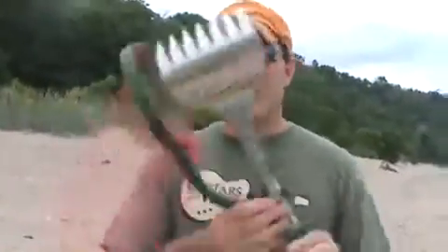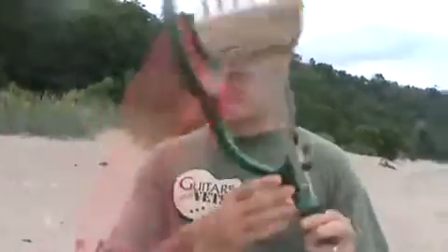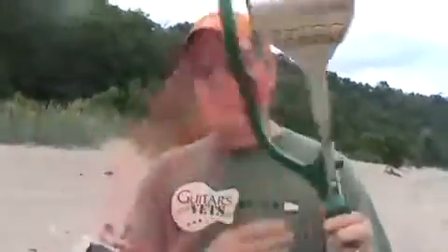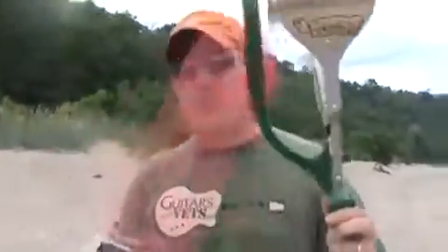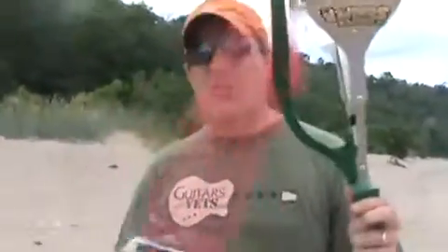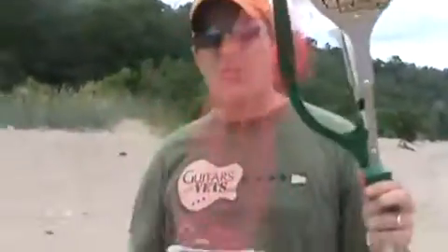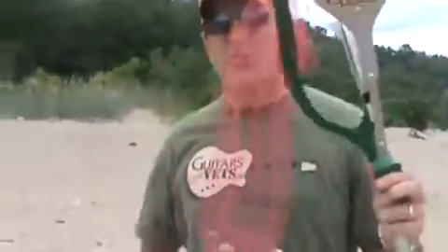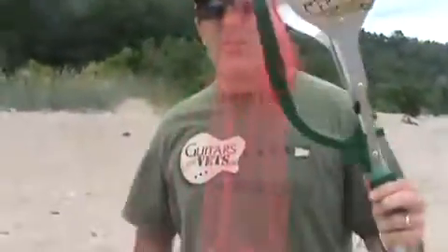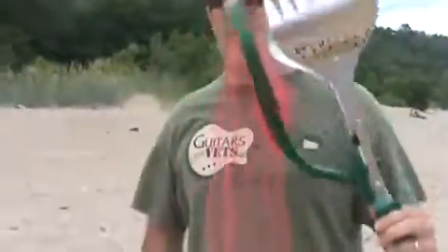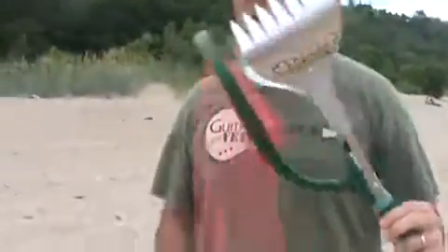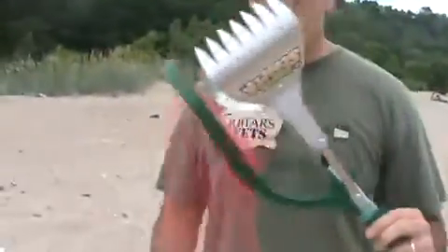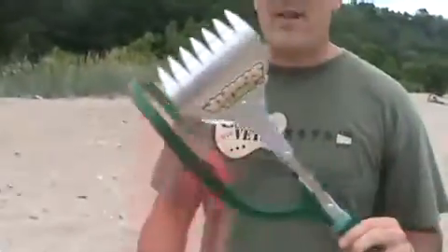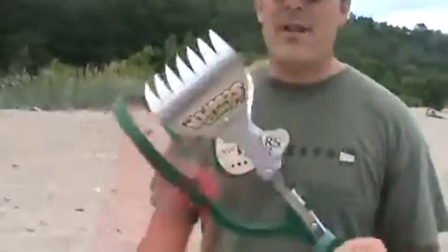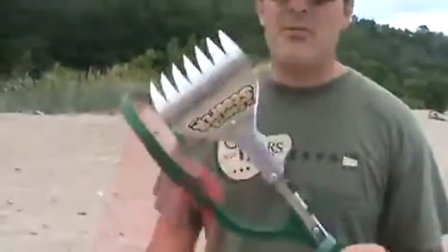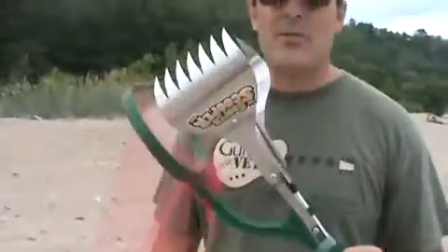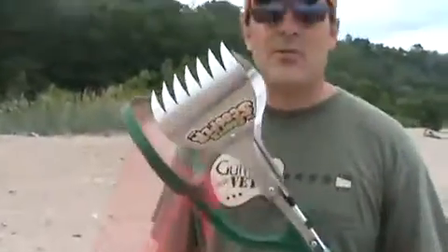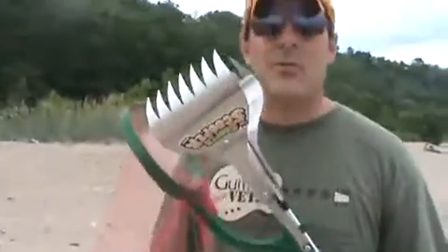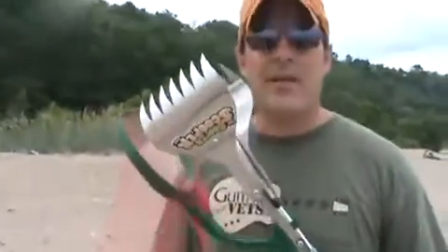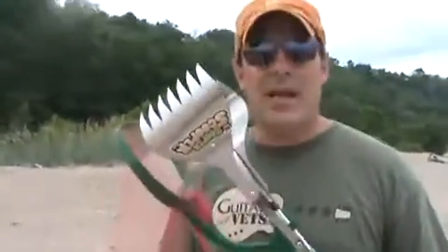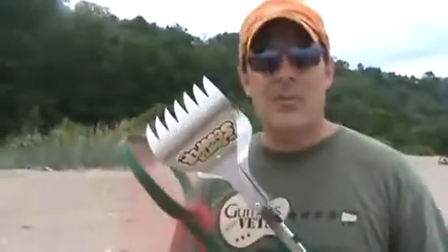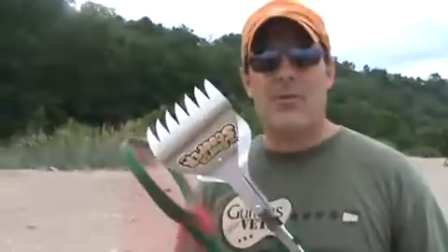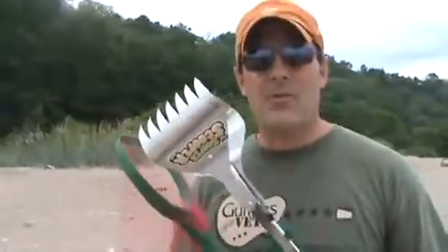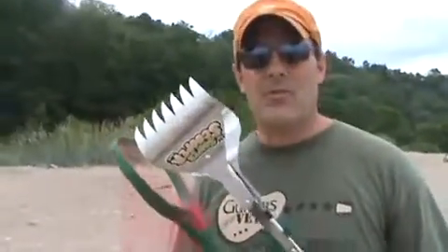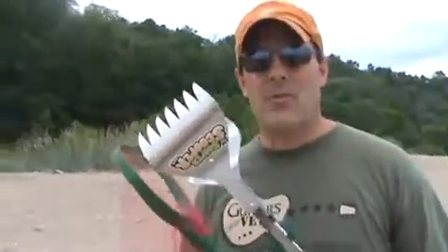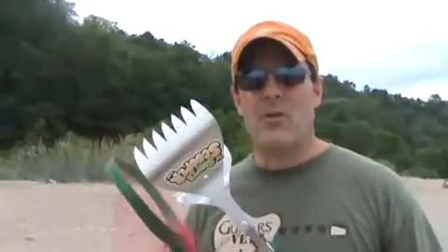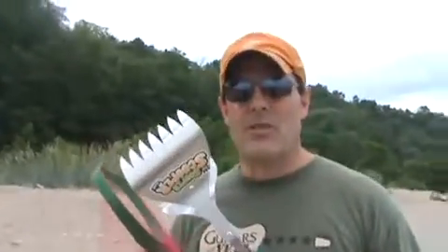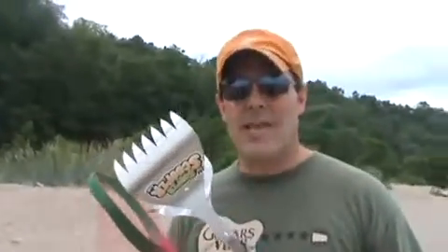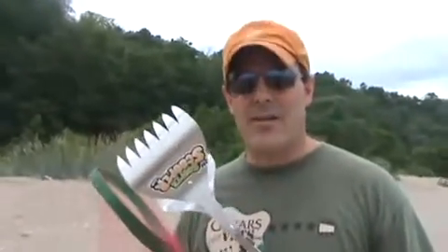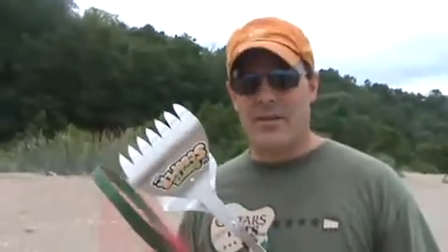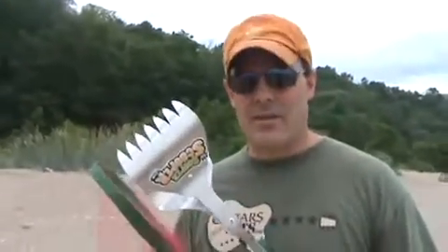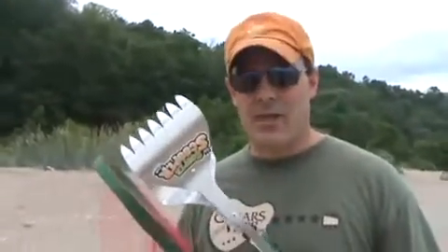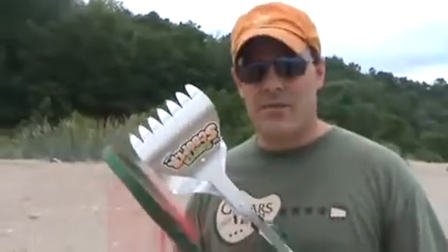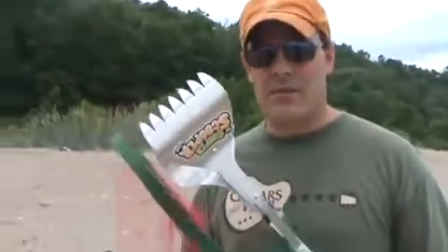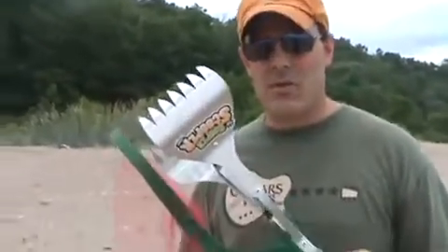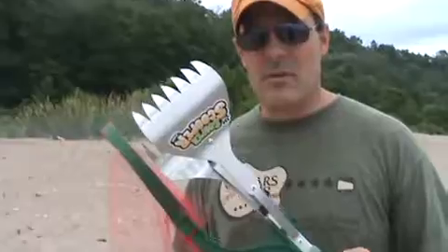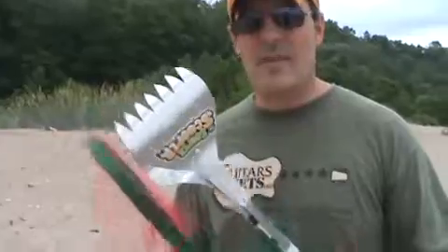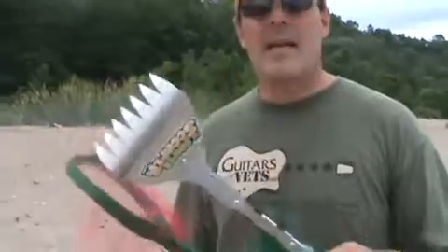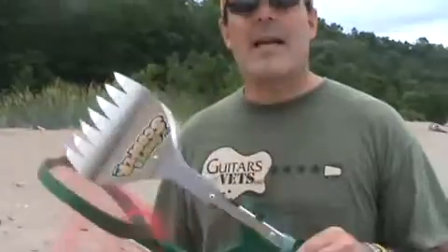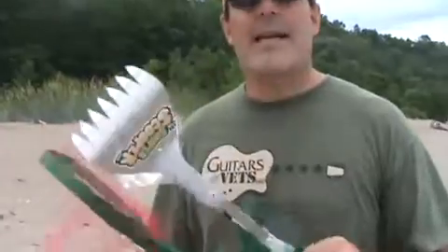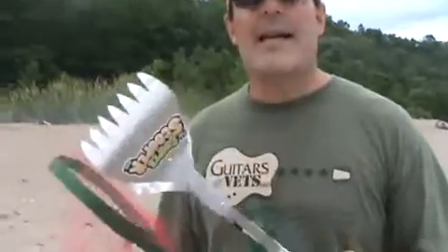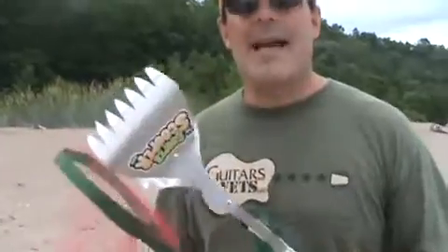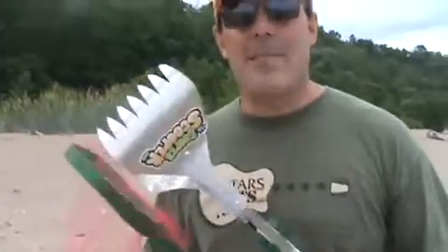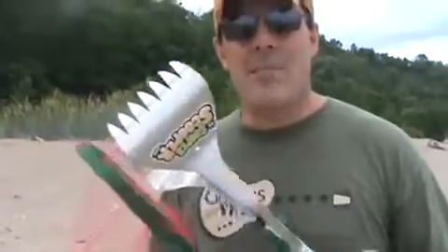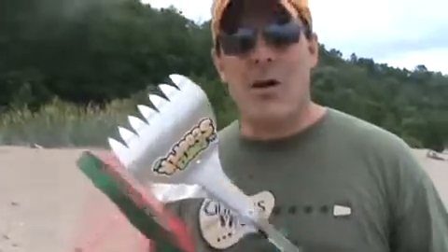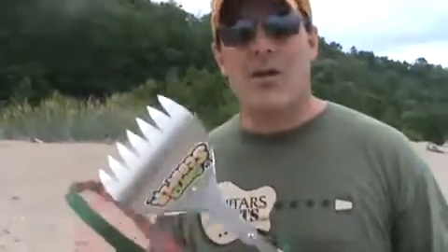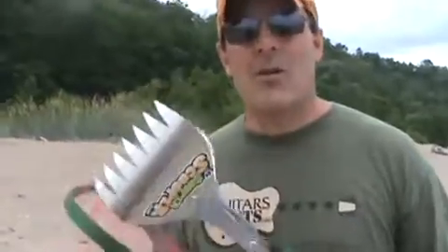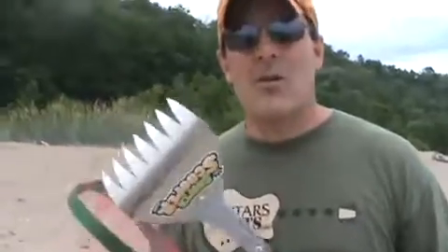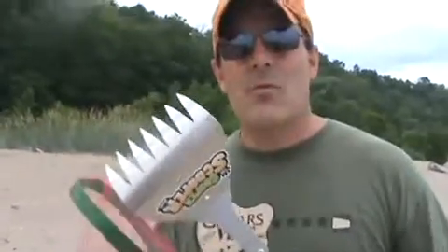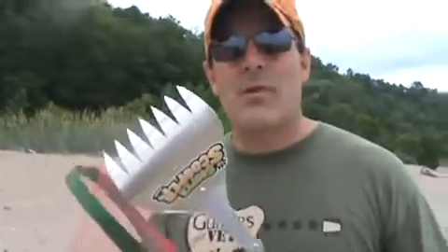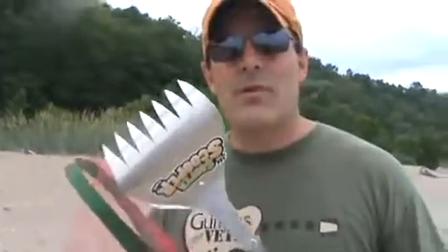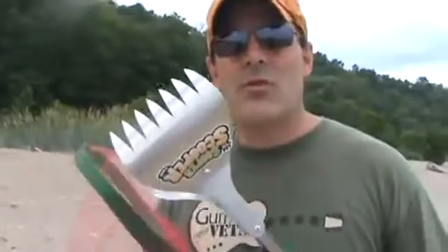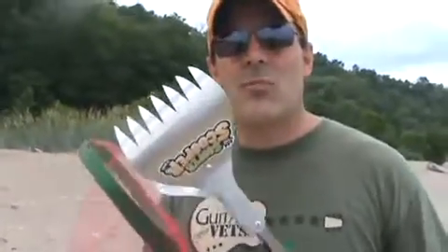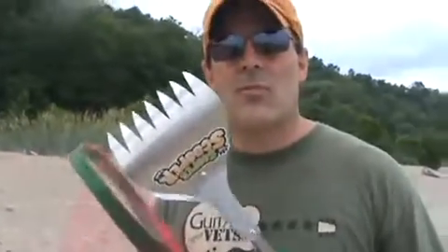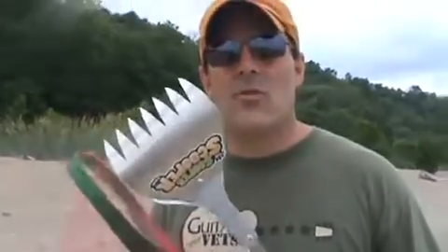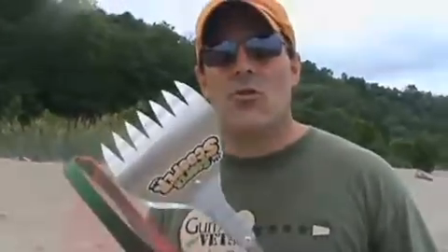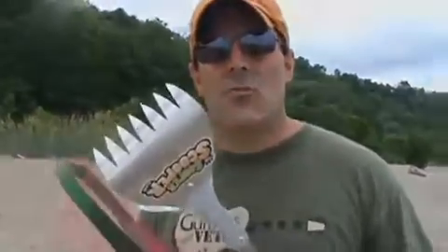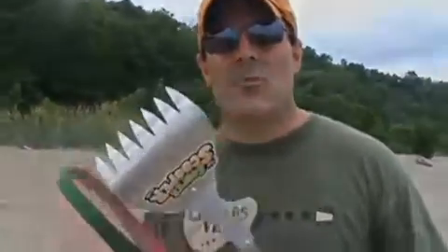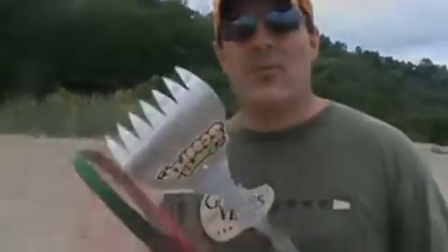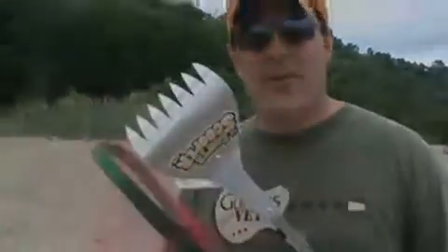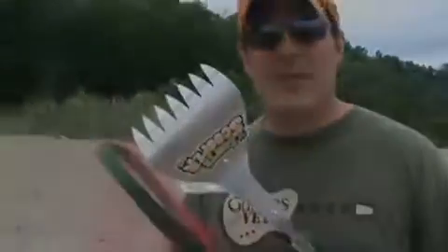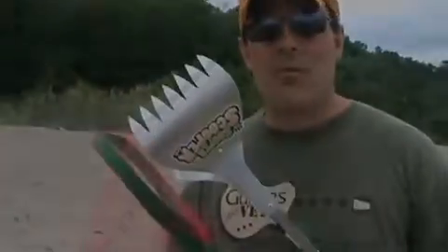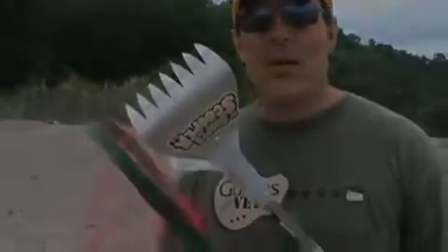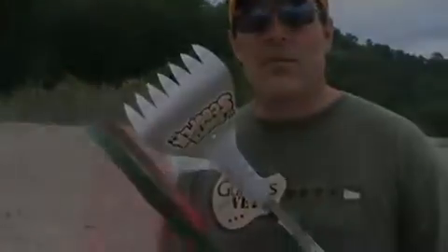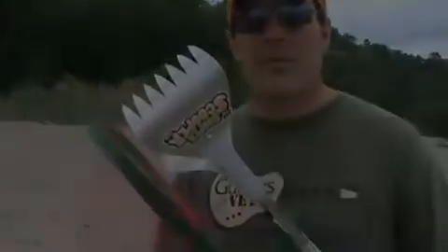The Super Scooper — a very valuable tool to help those workers out on the Gulf Coast. Again, I'm Mark with the Super Scooper. Thanks for watching.